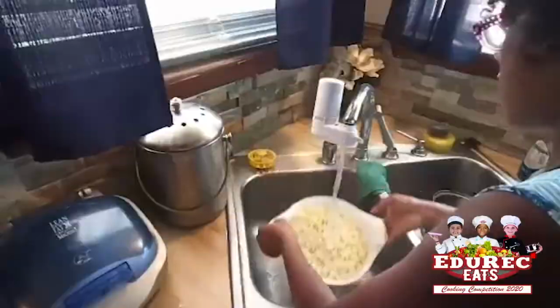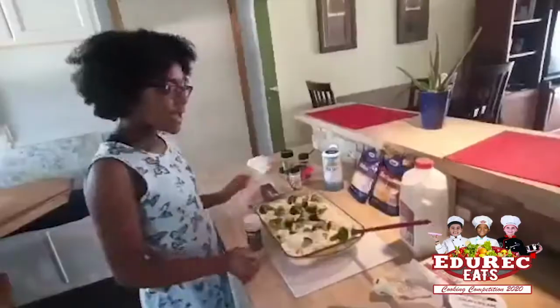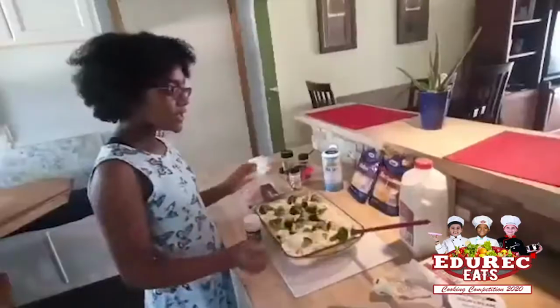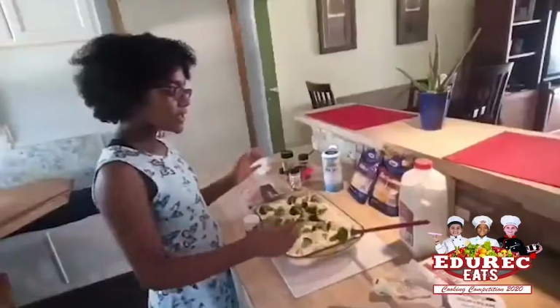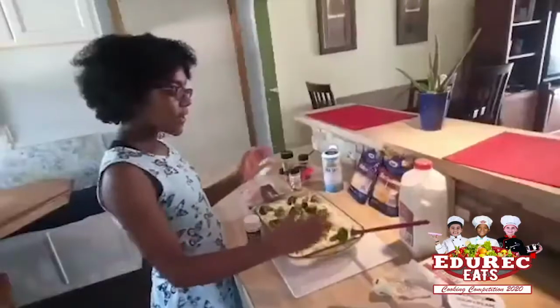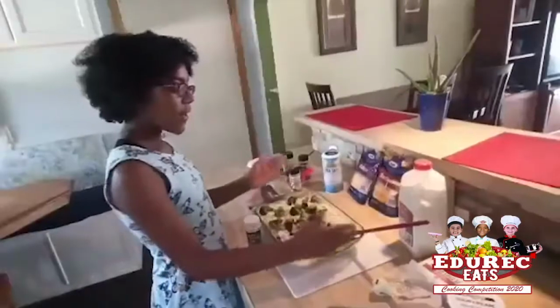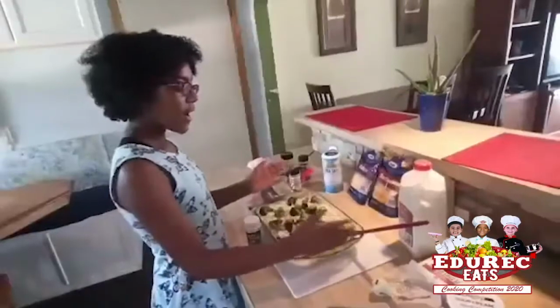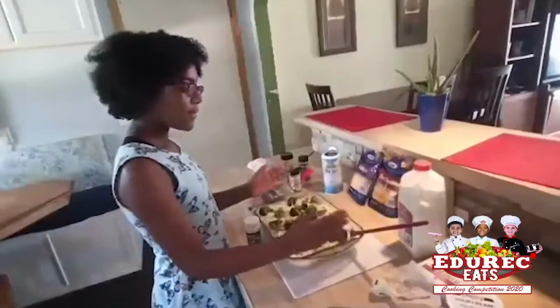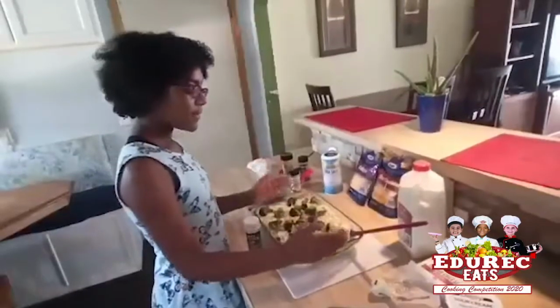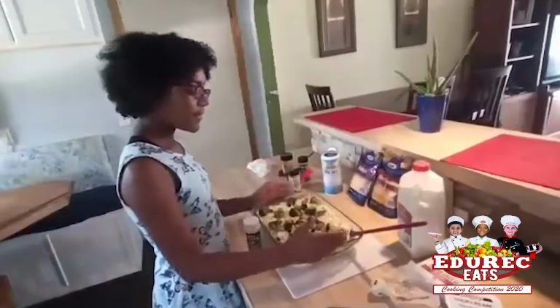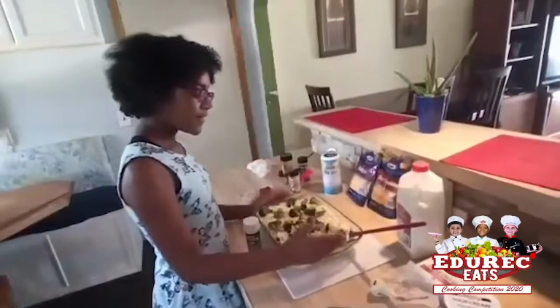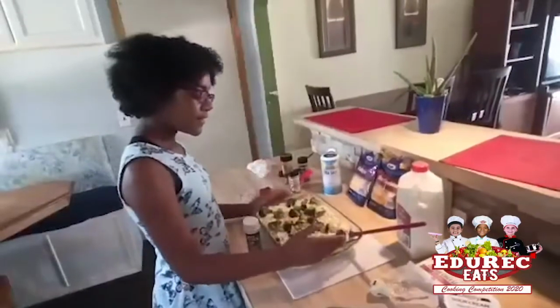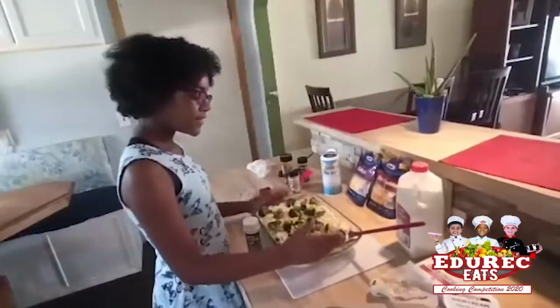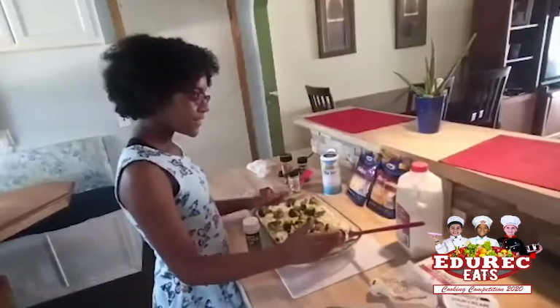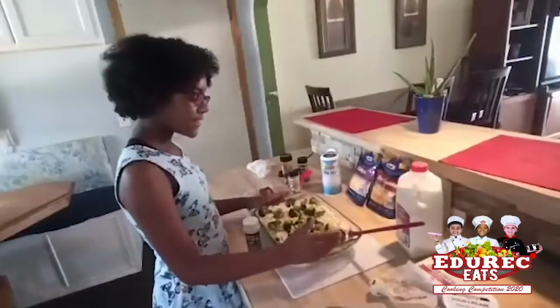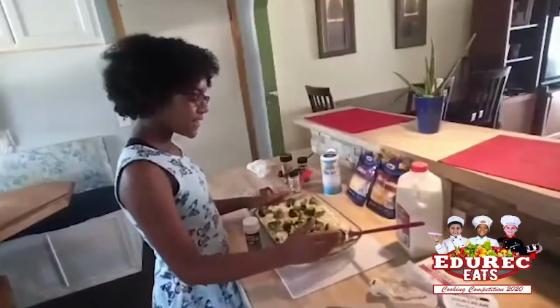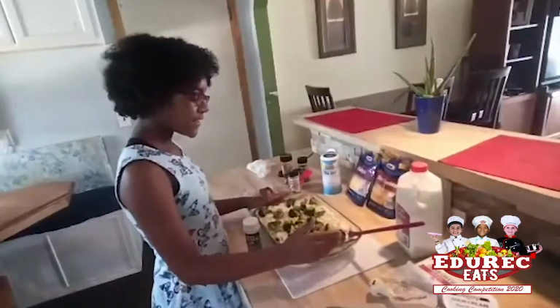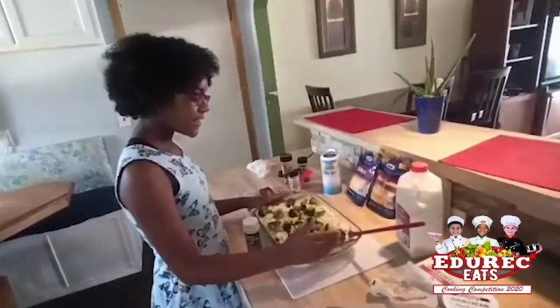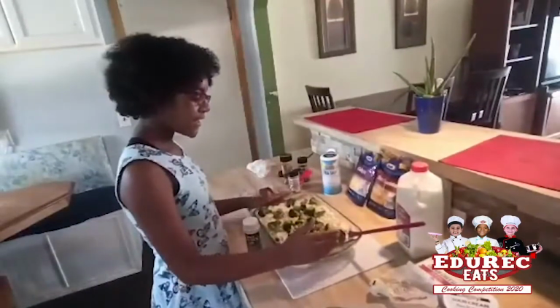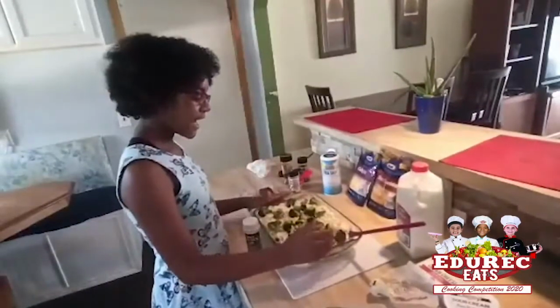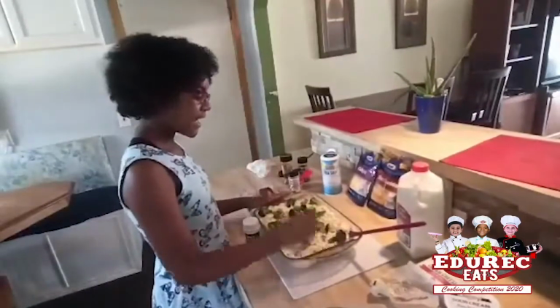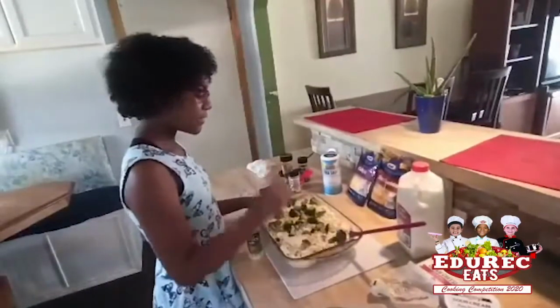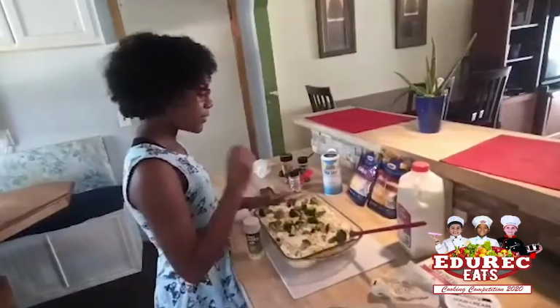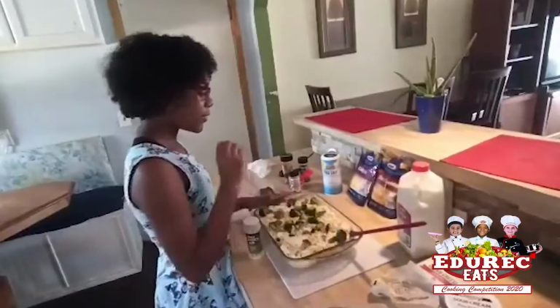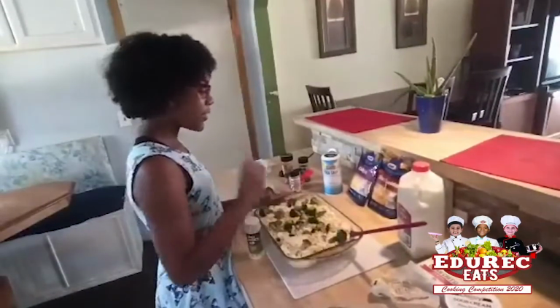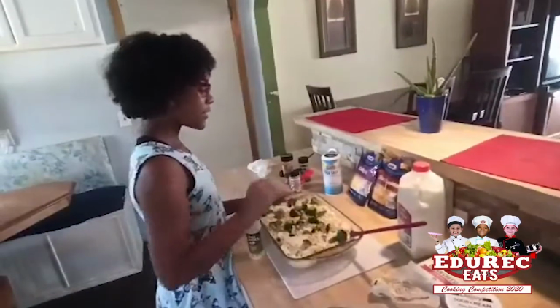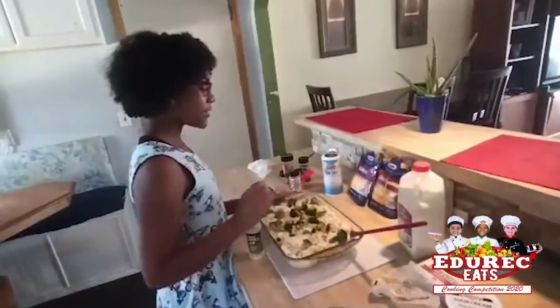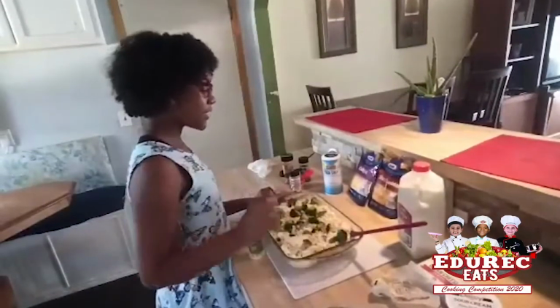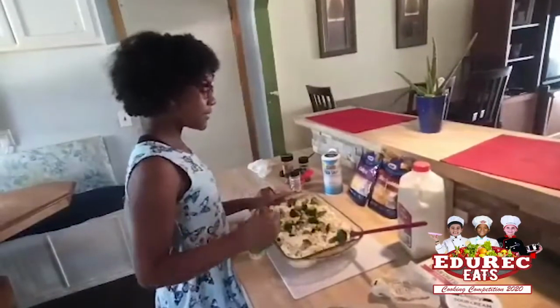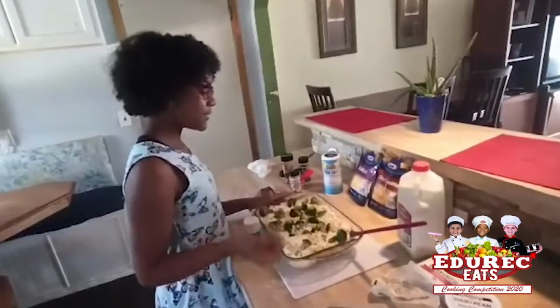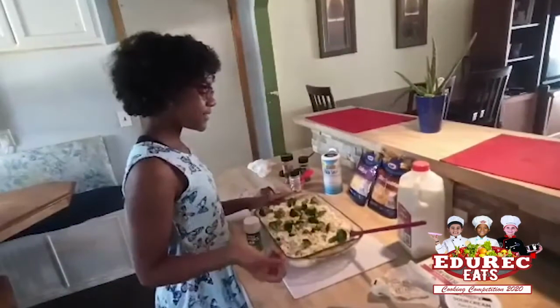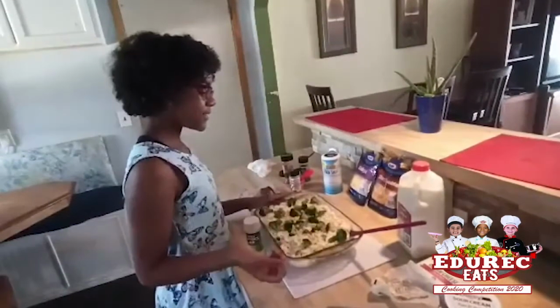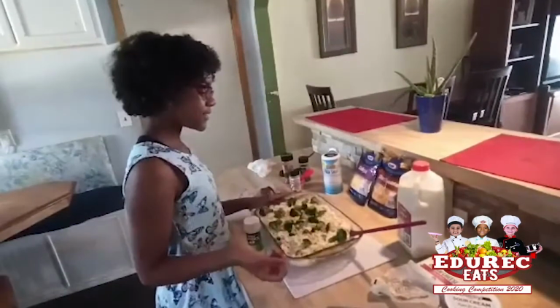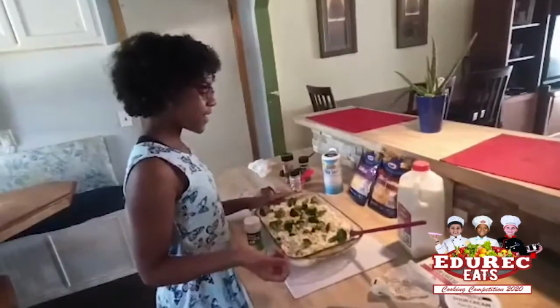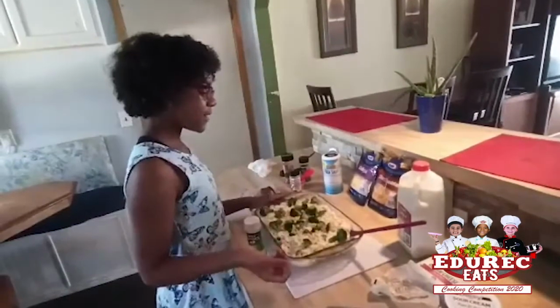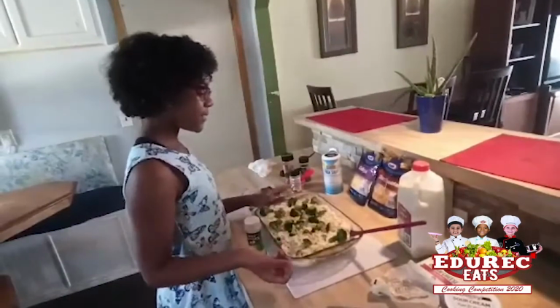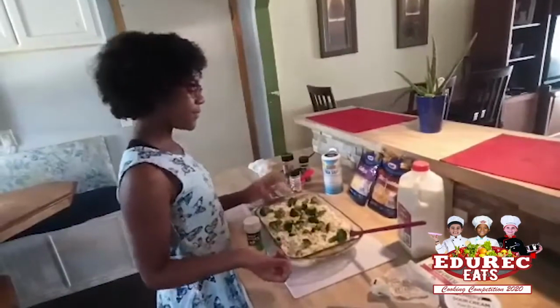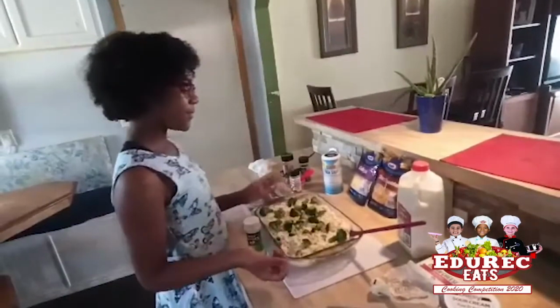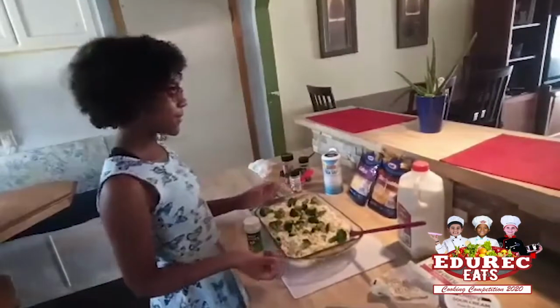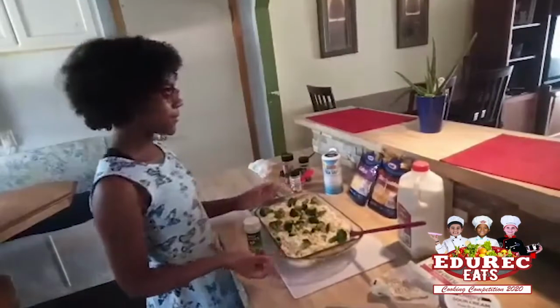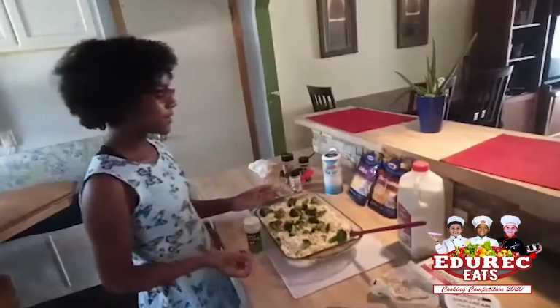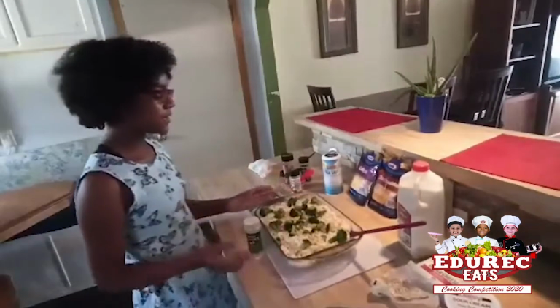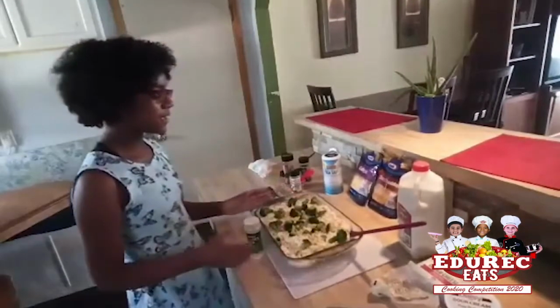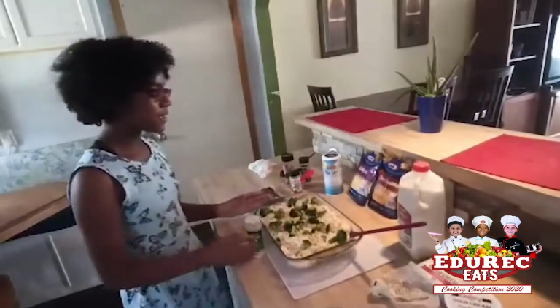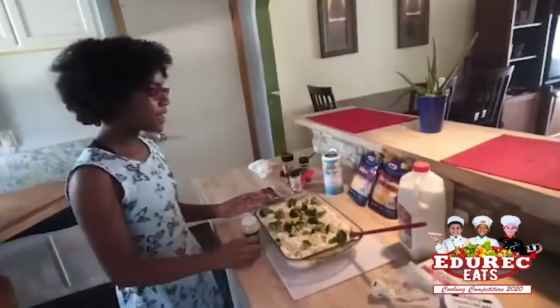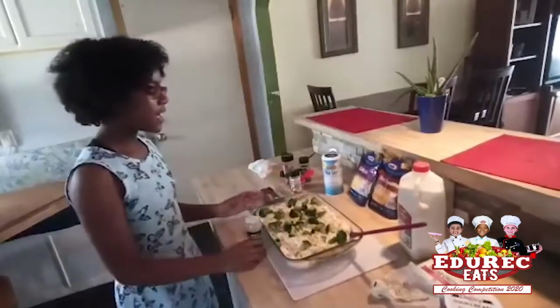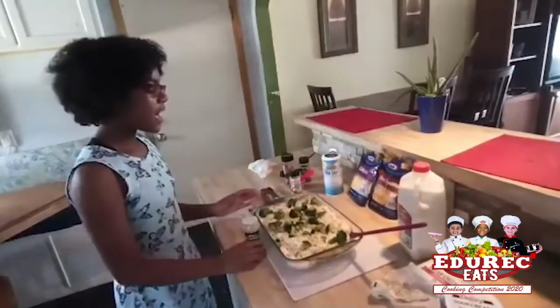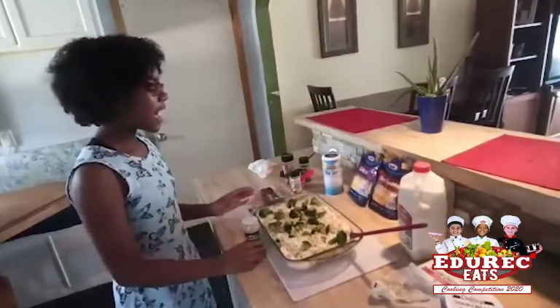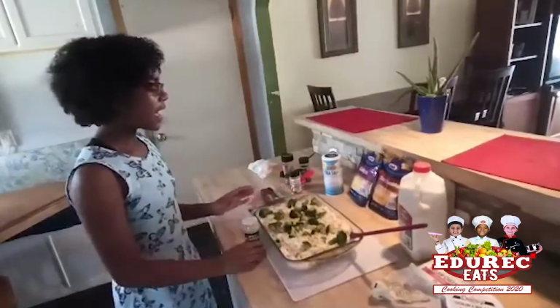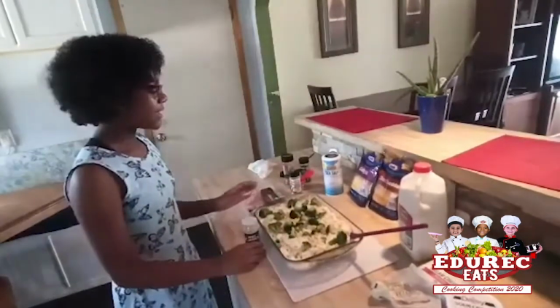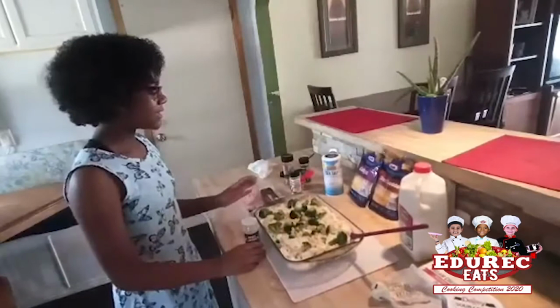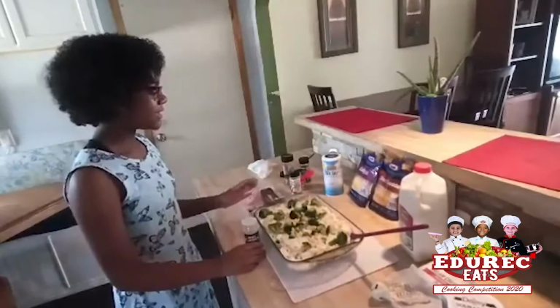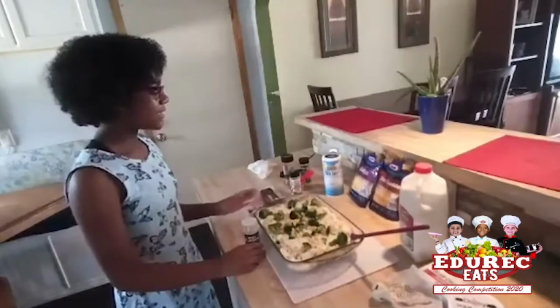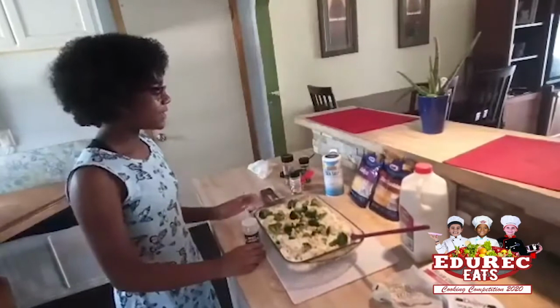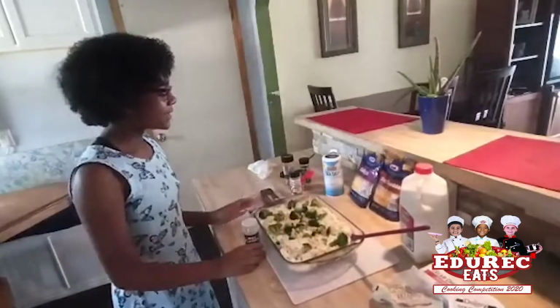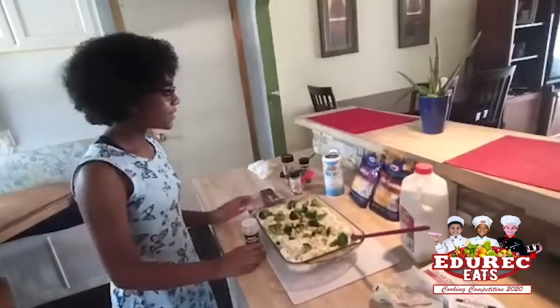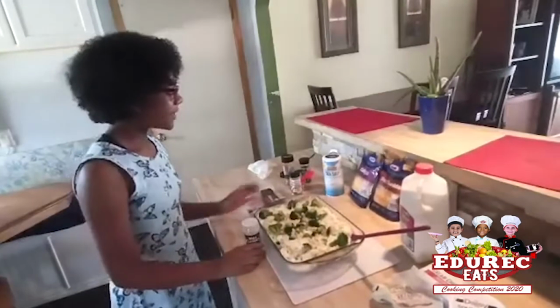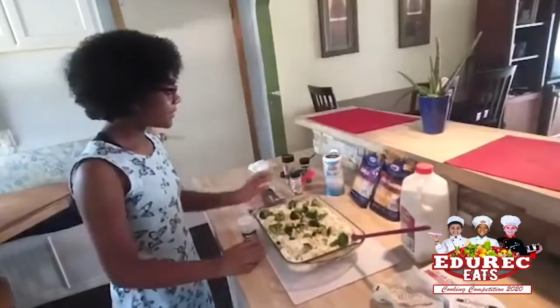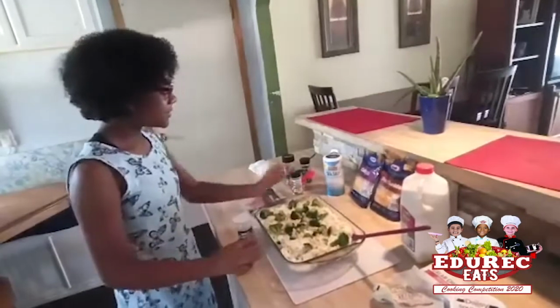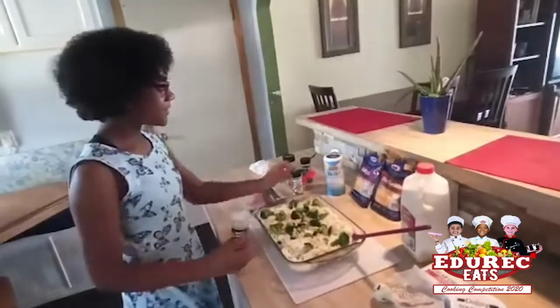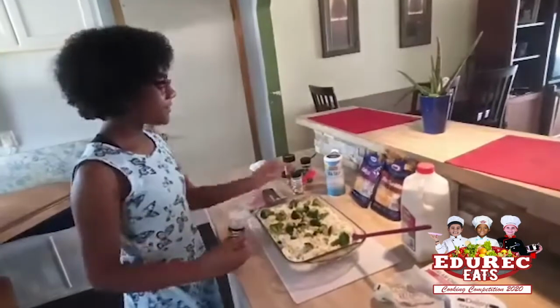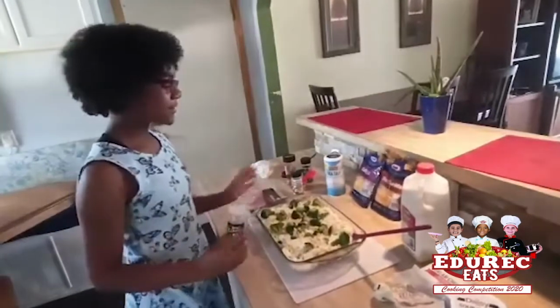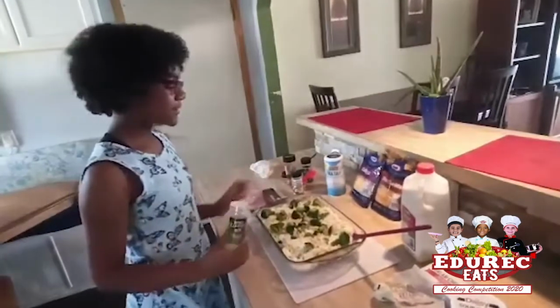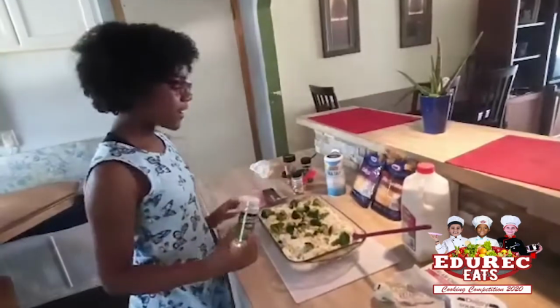So I put my noodles in here and poured the cream cheese on top and put my broccoli in there. I already seasoned the cream cheese with salt.